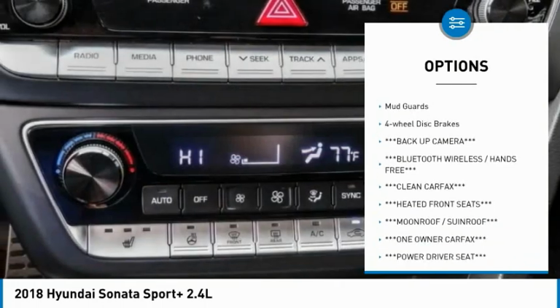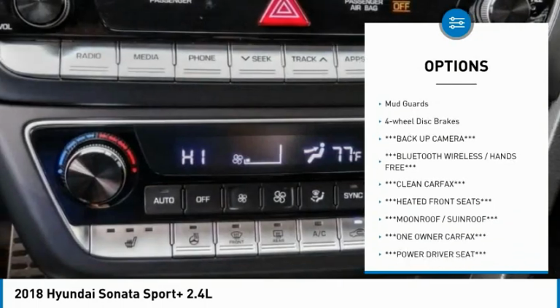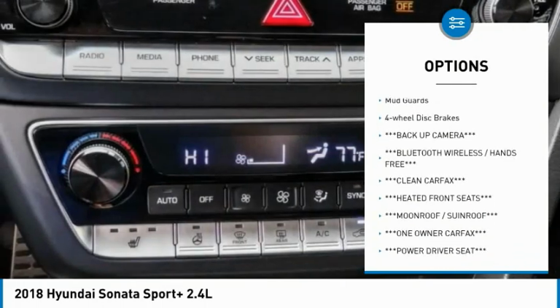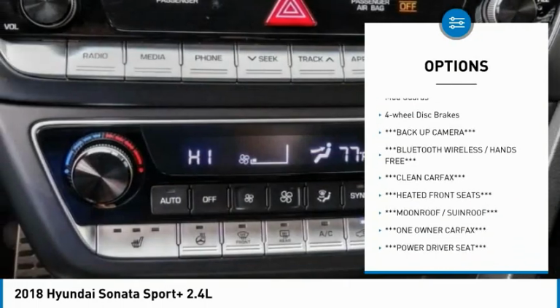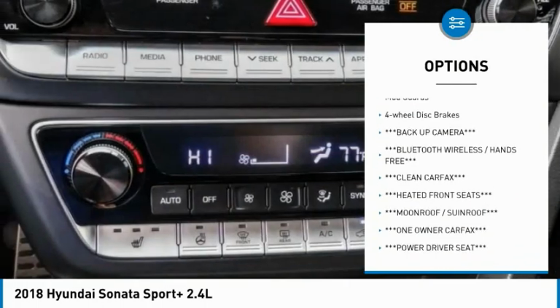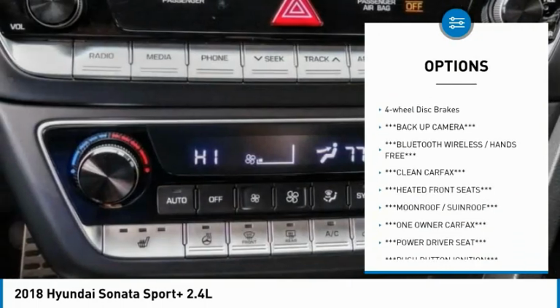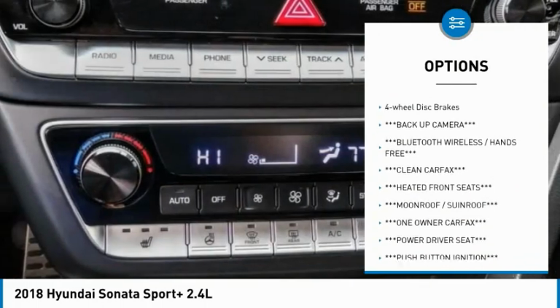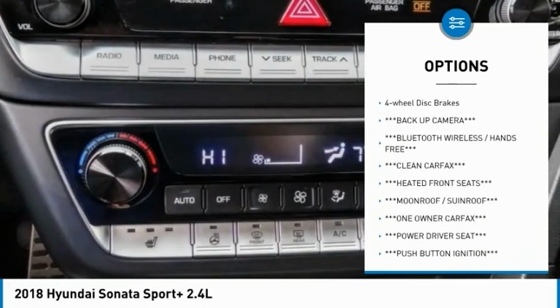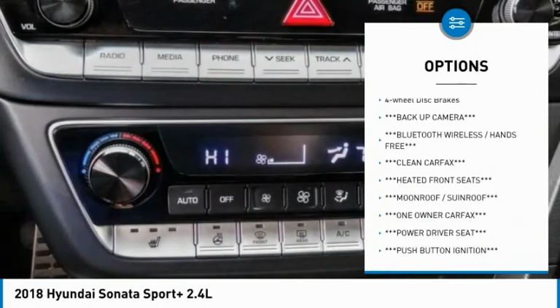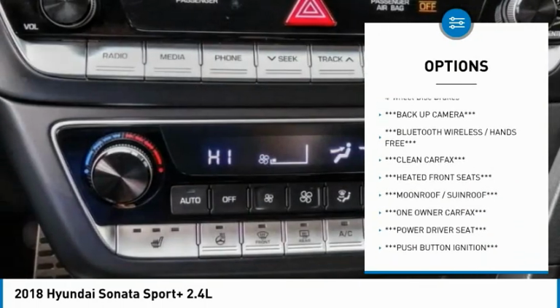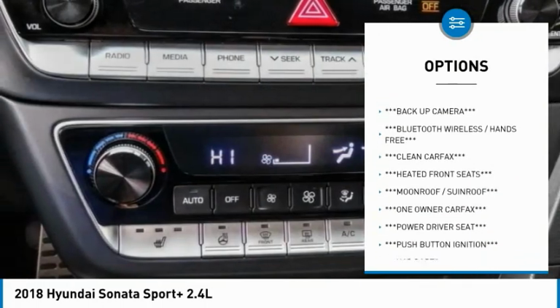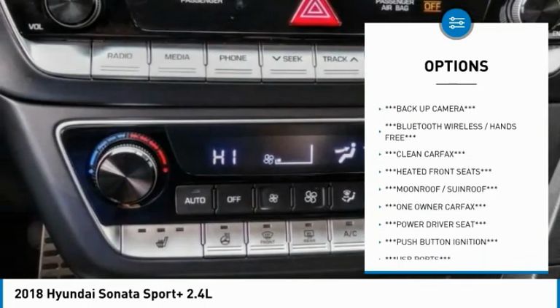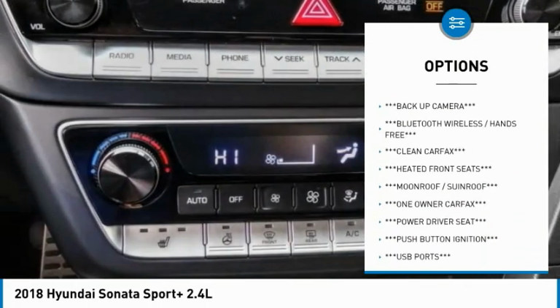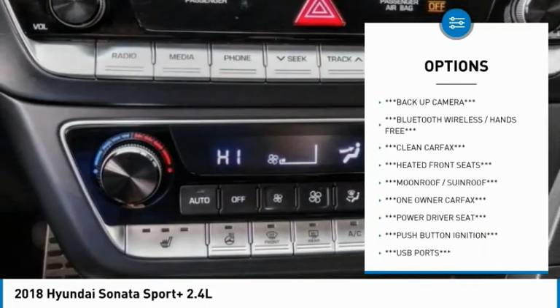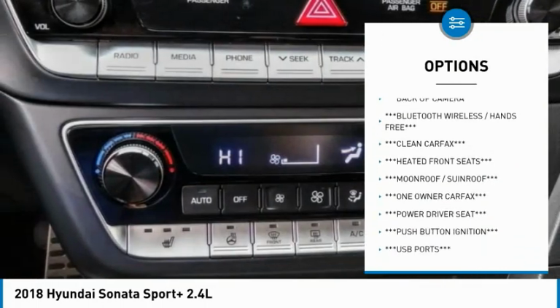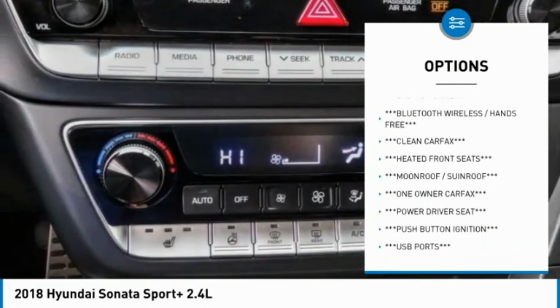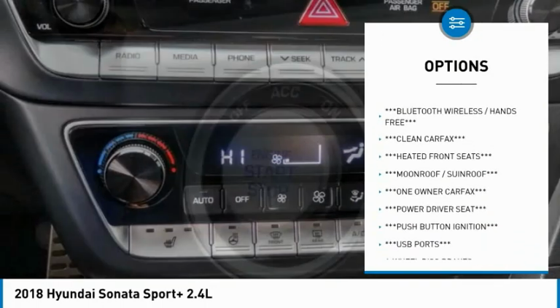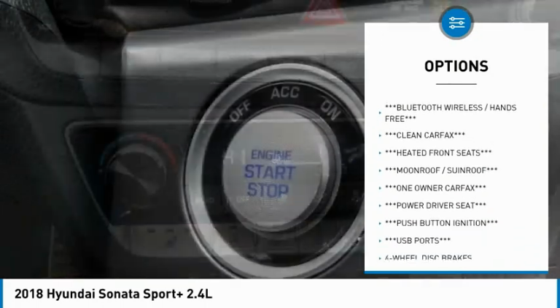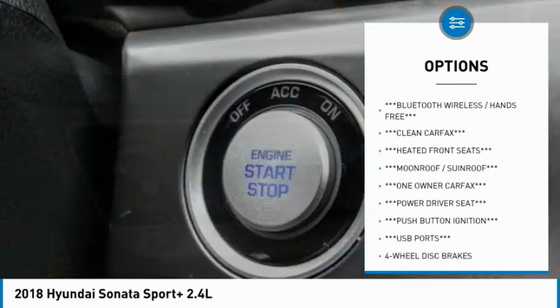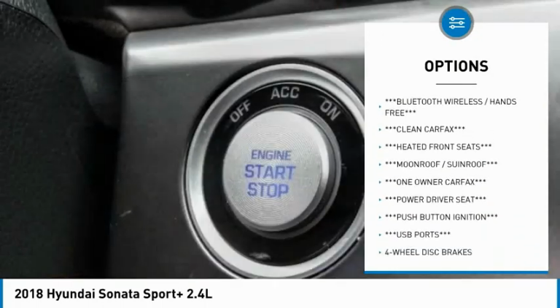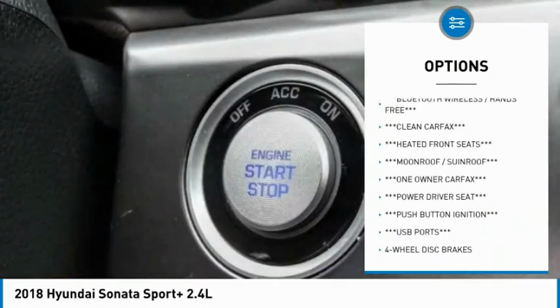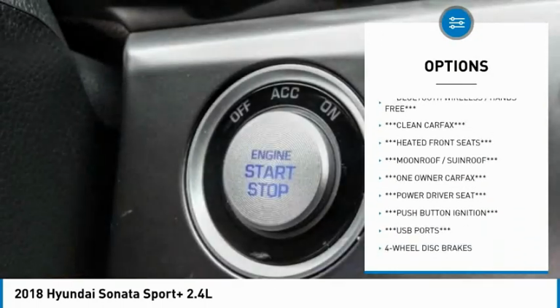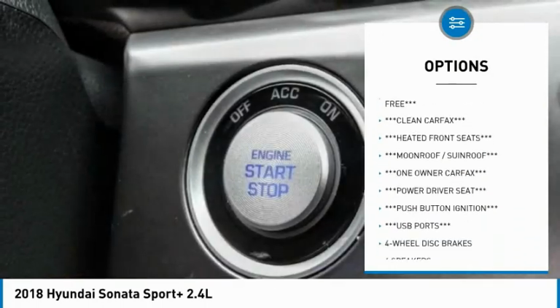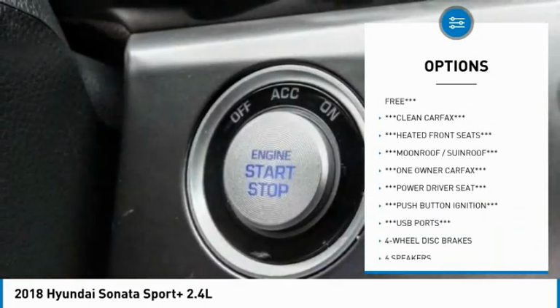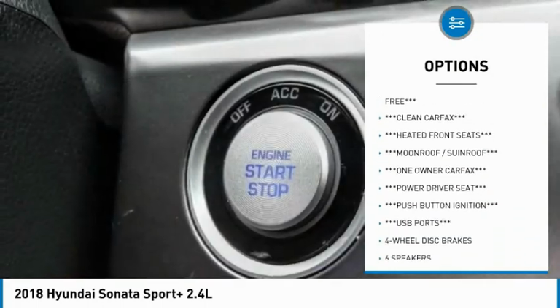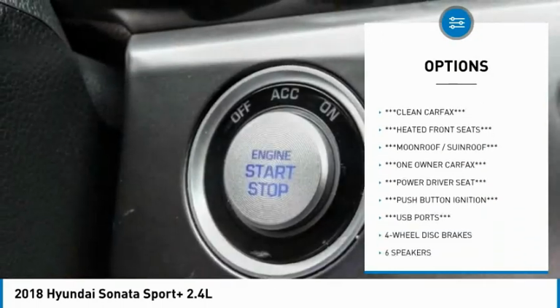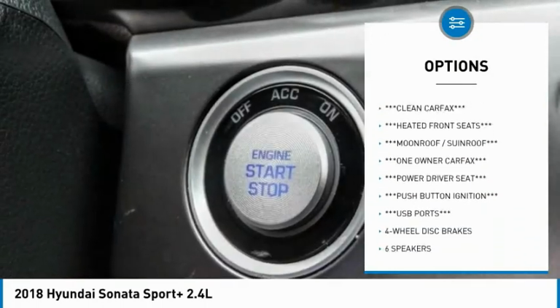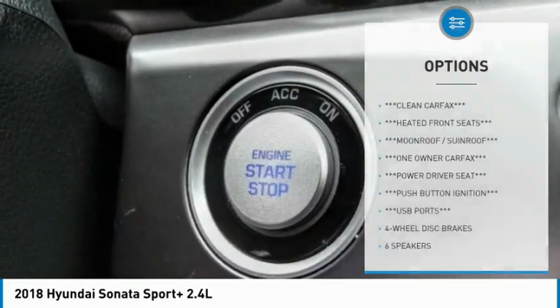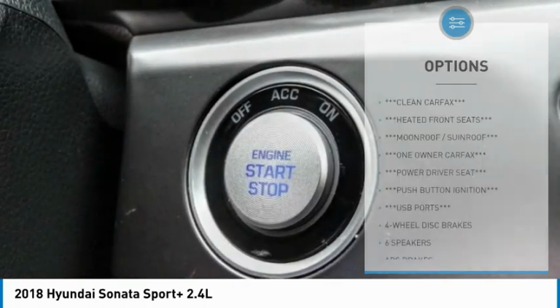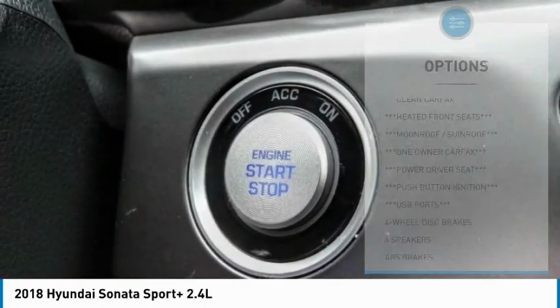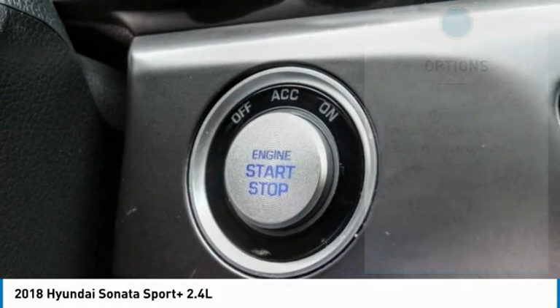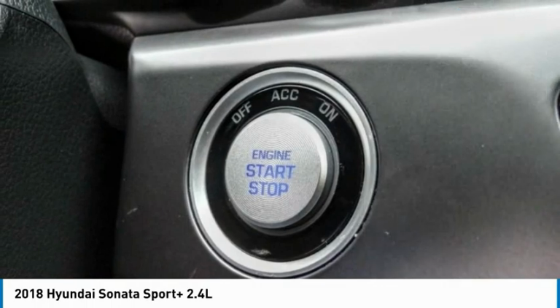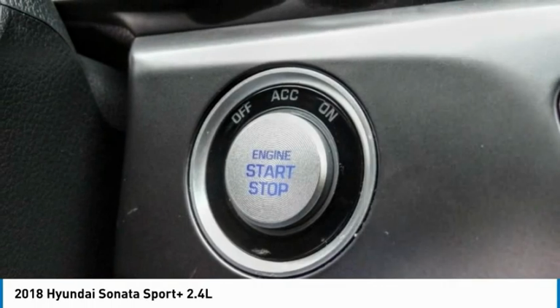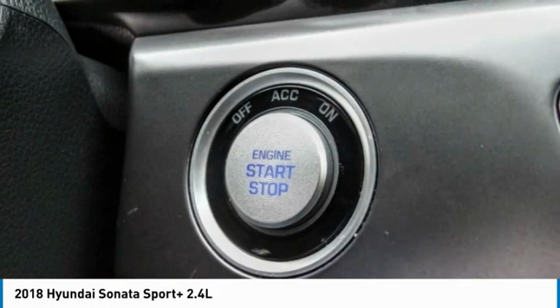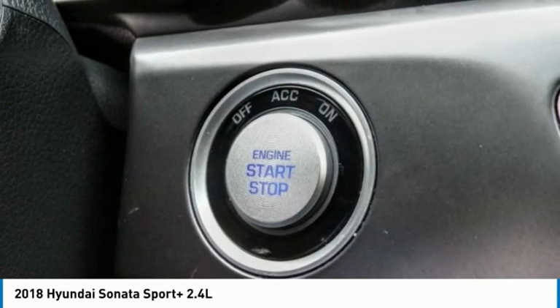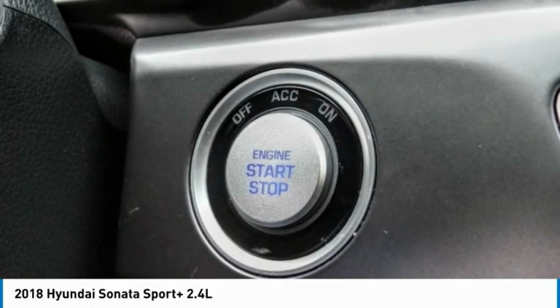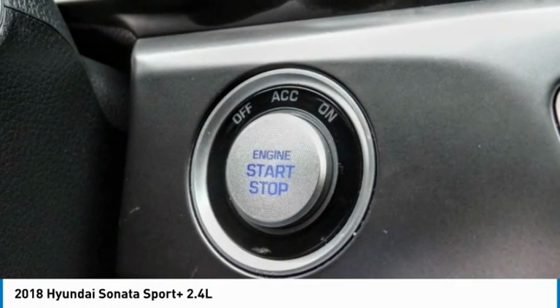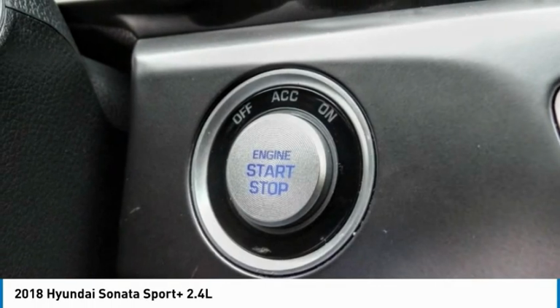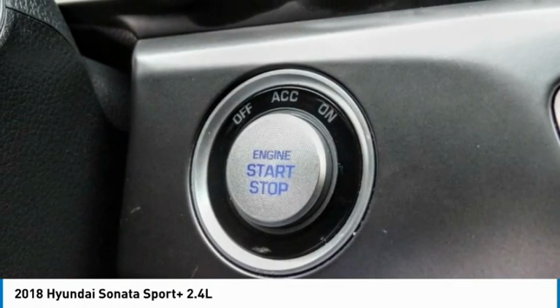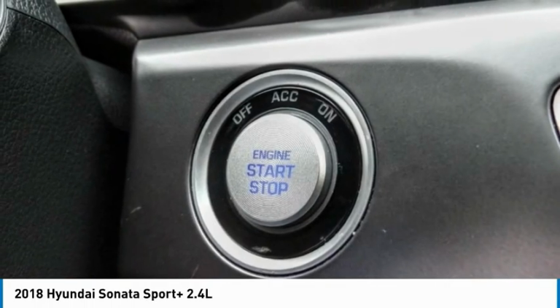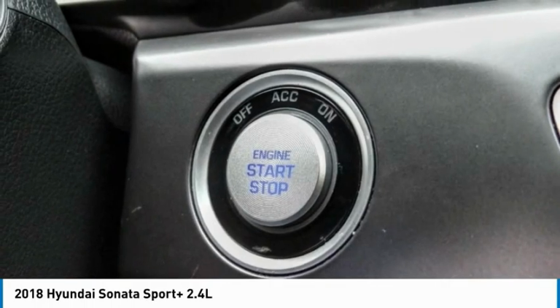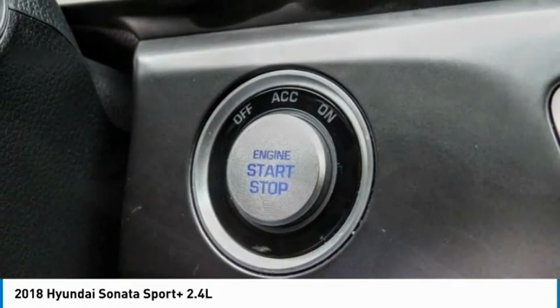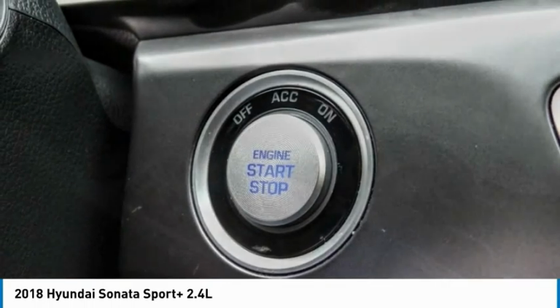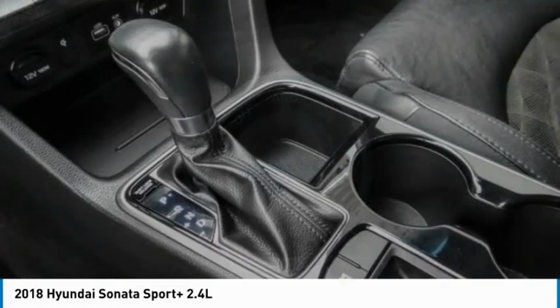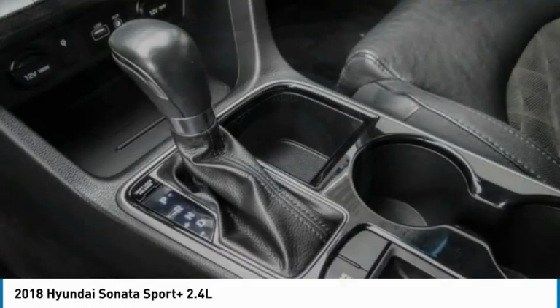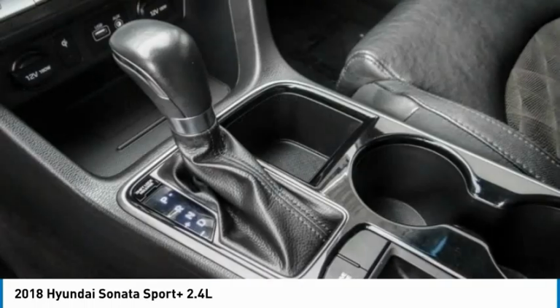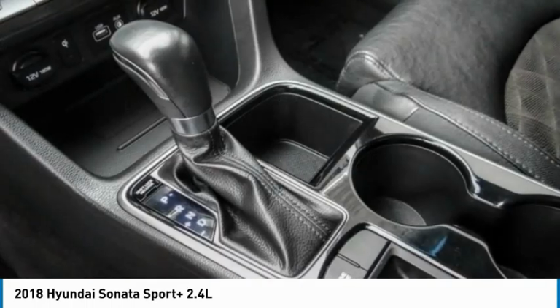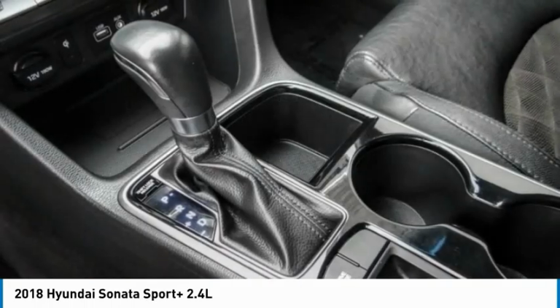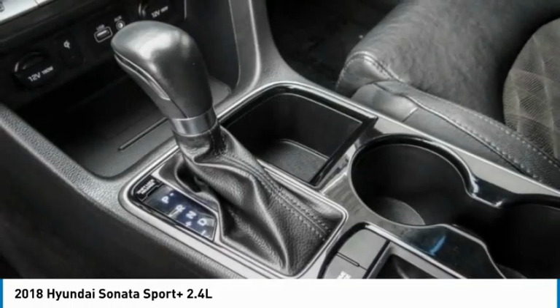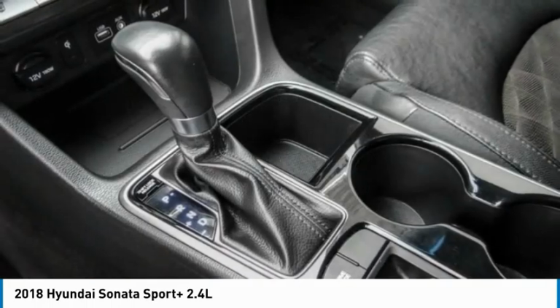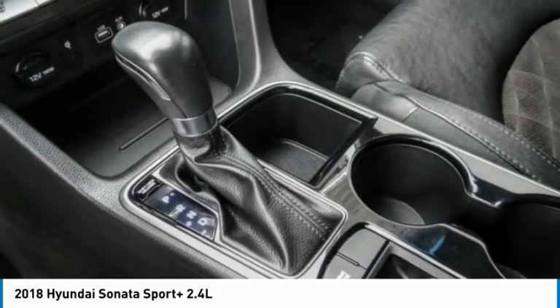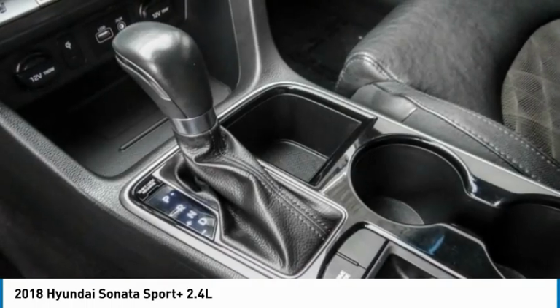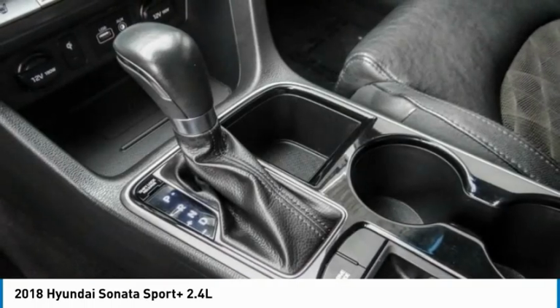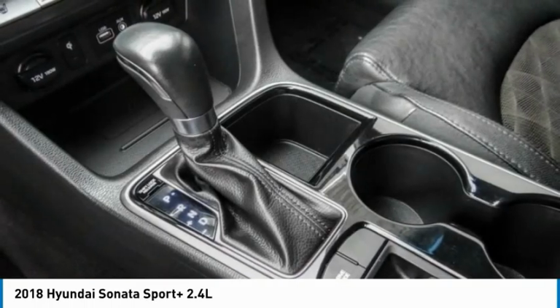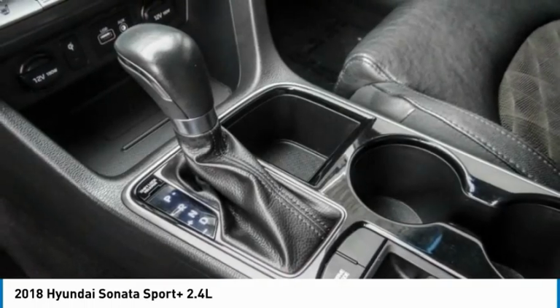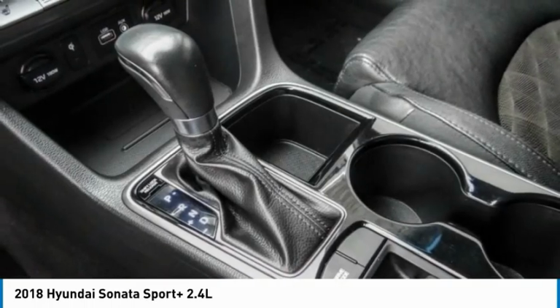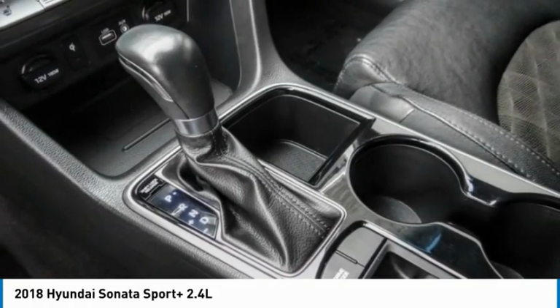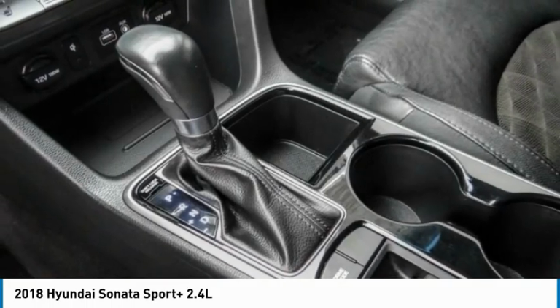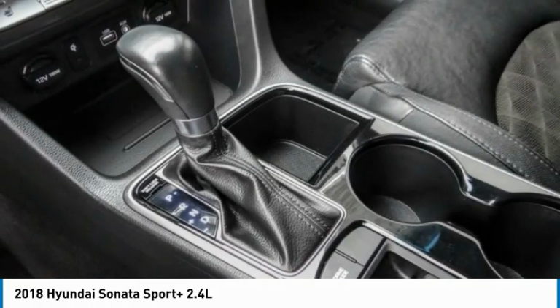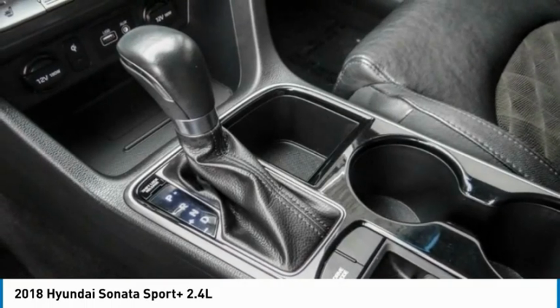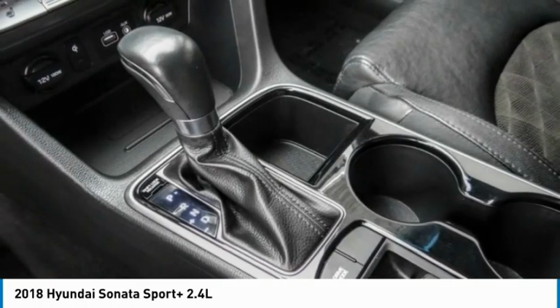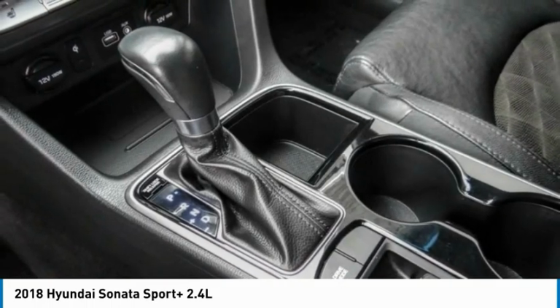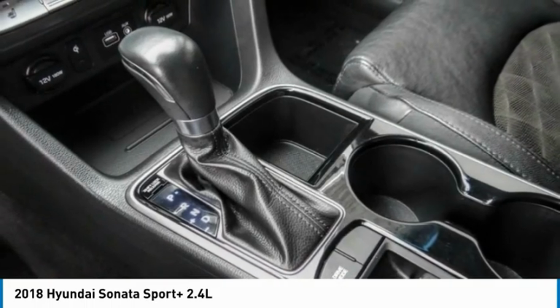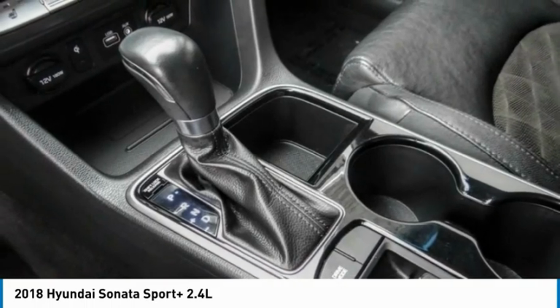Traction control, remote keyless entry, power moonroof, speed control, mudguards, four-wheel disc brakes.